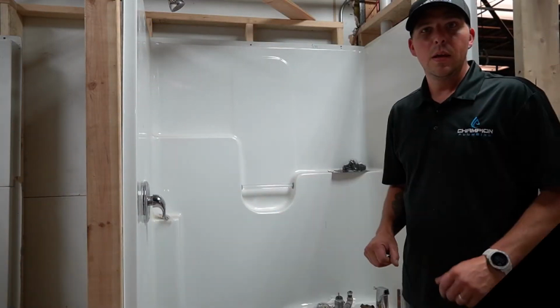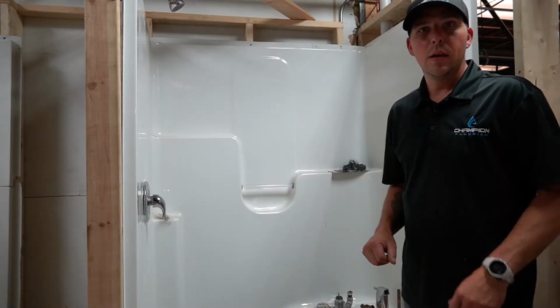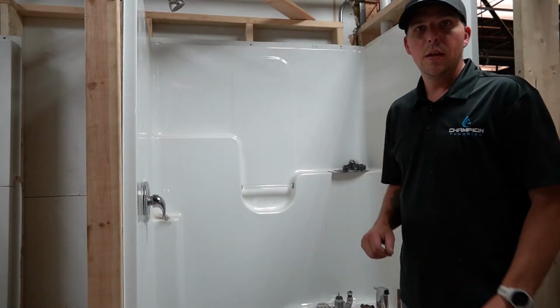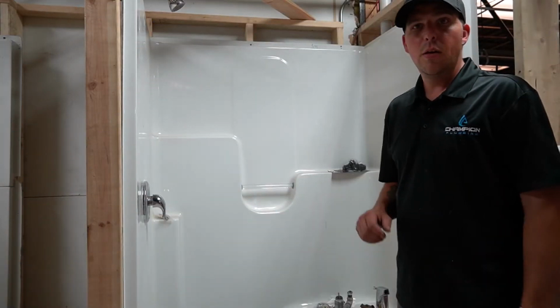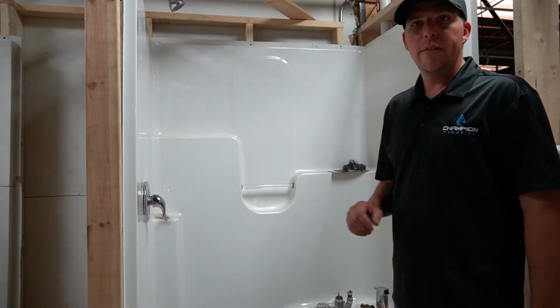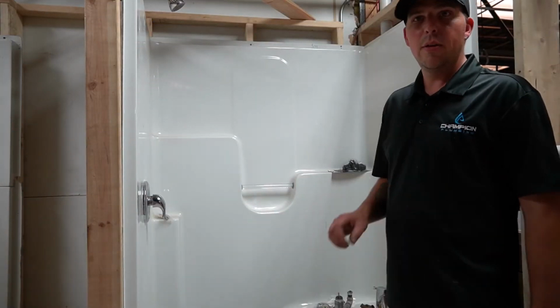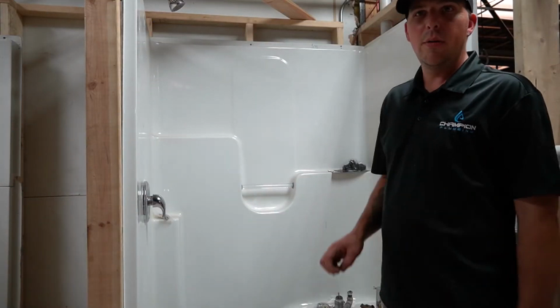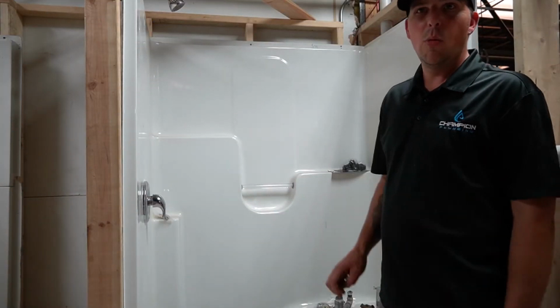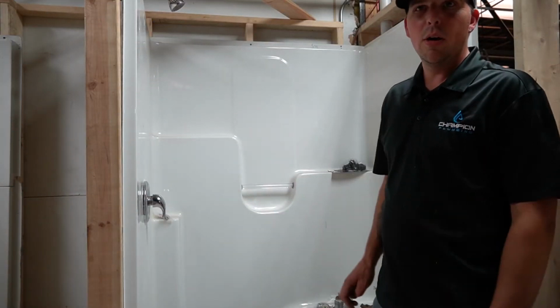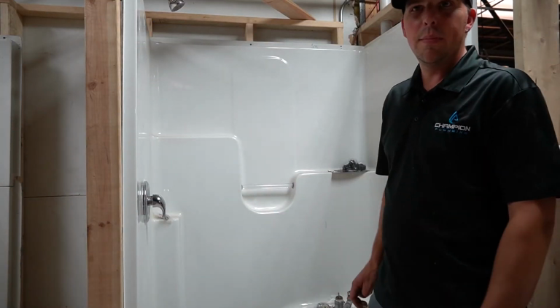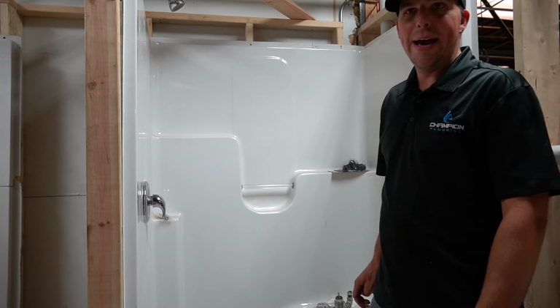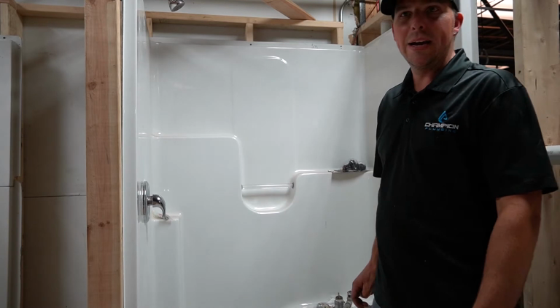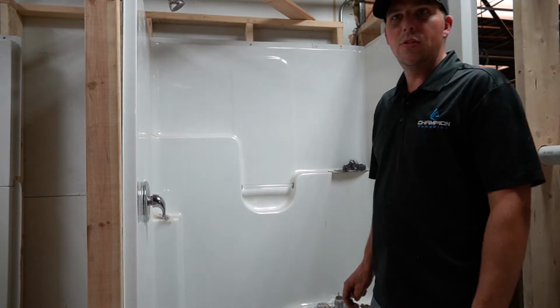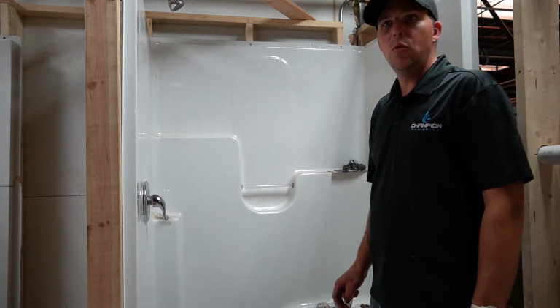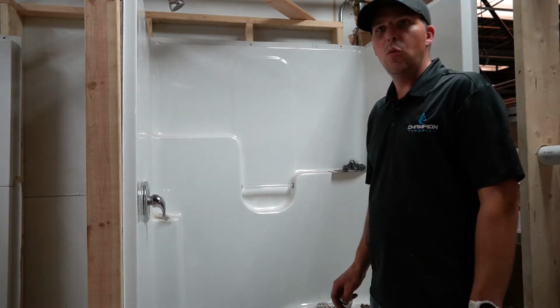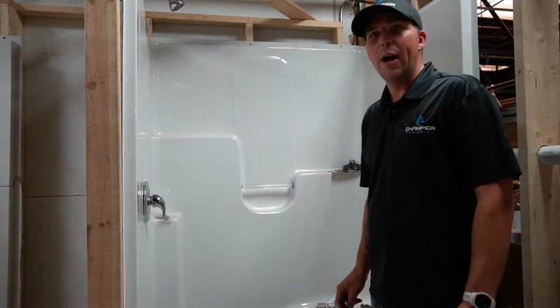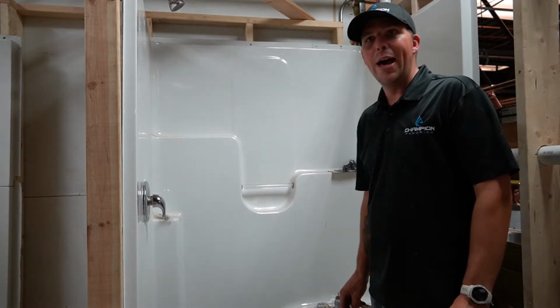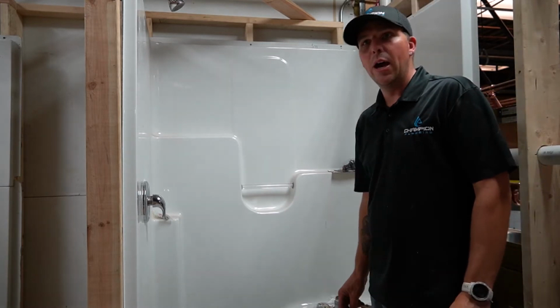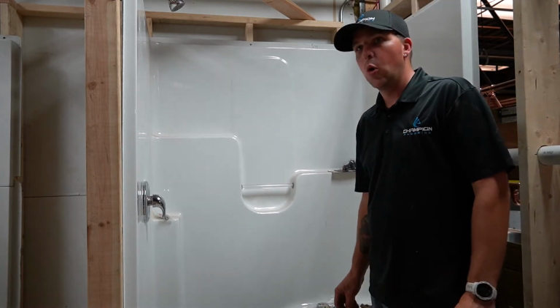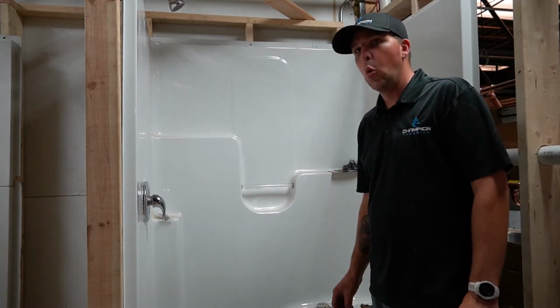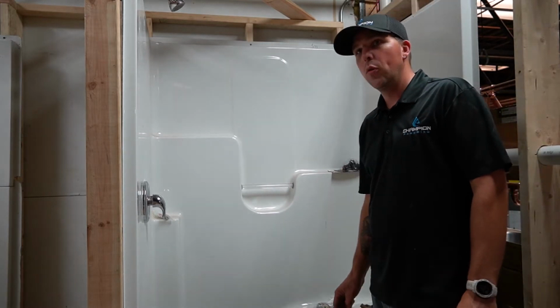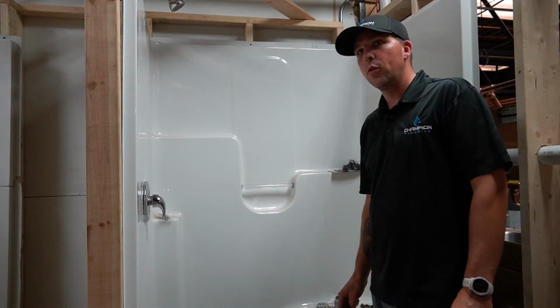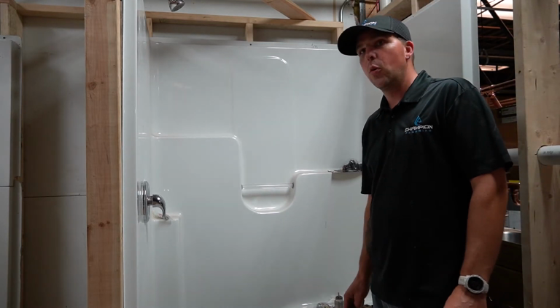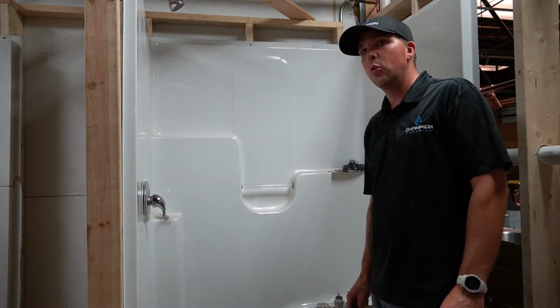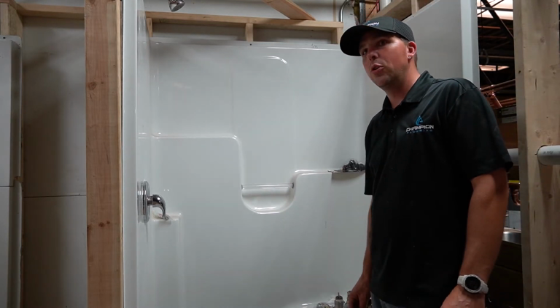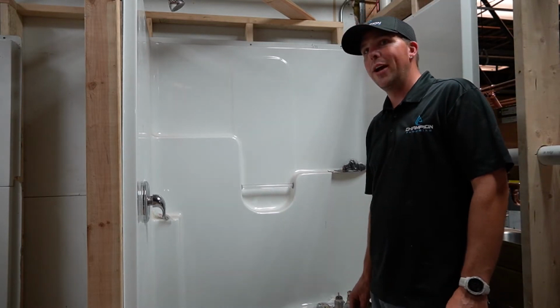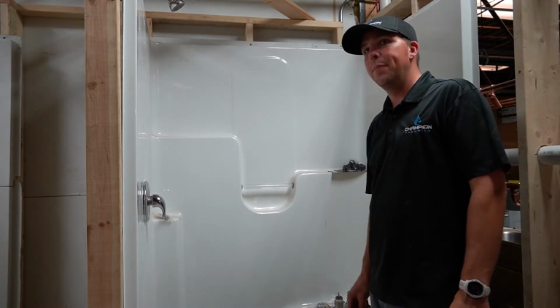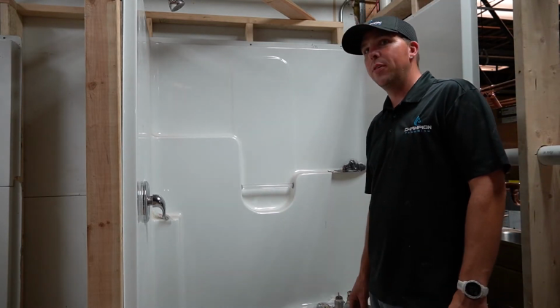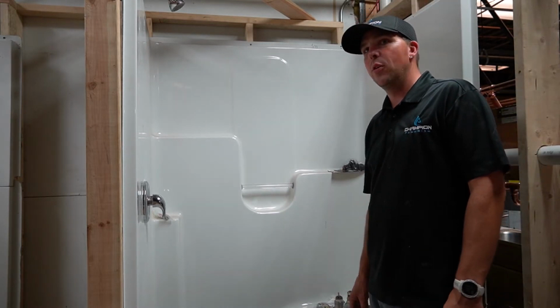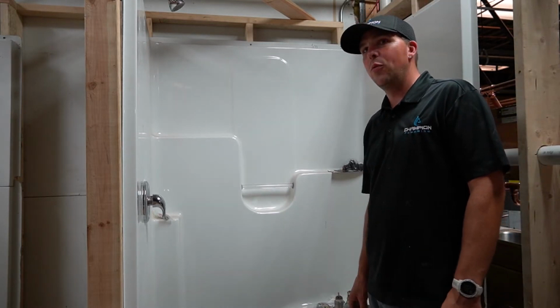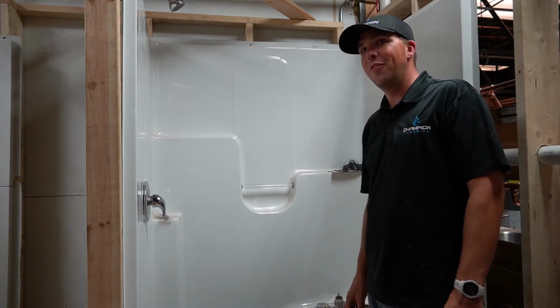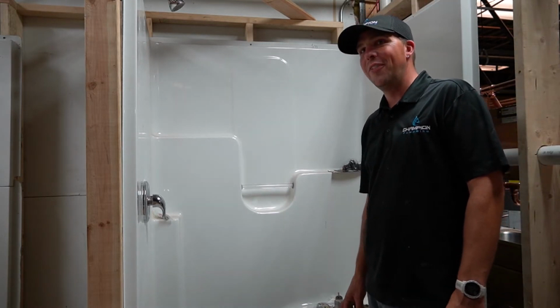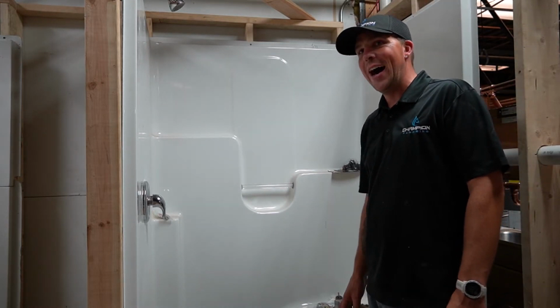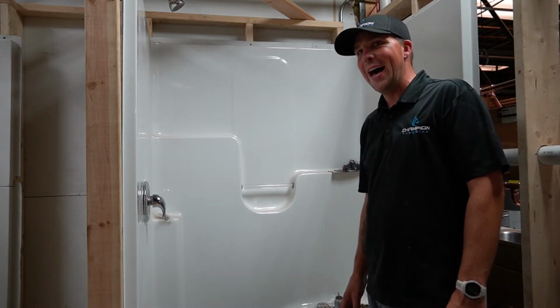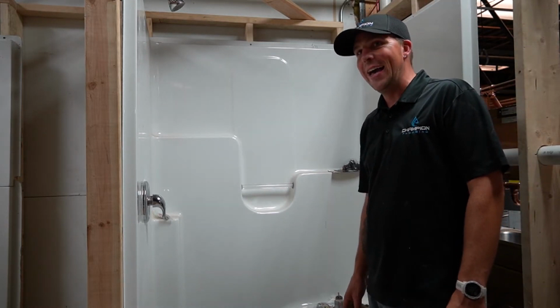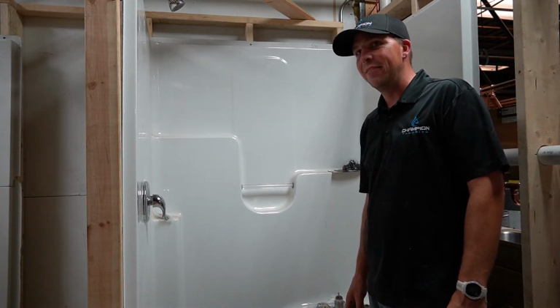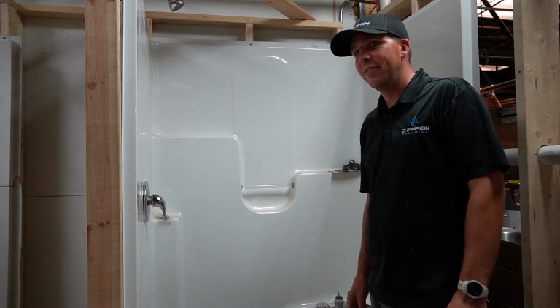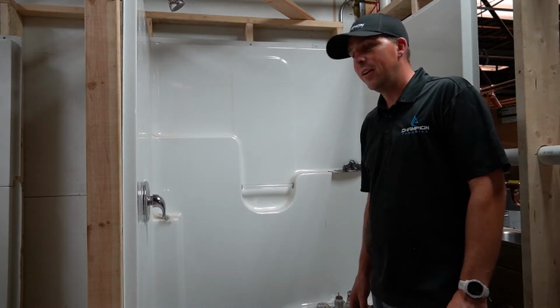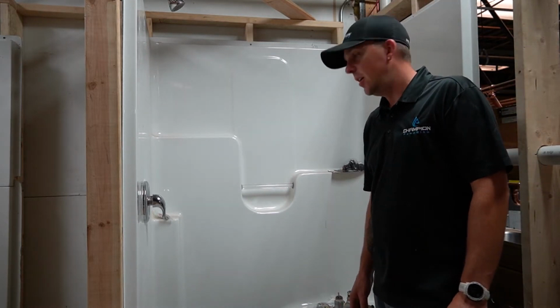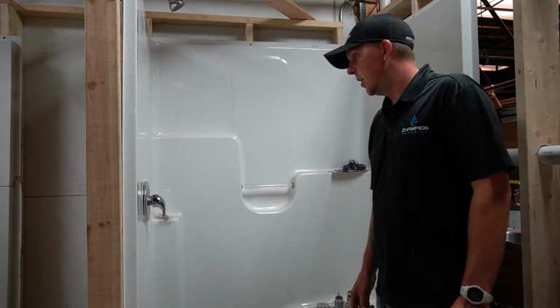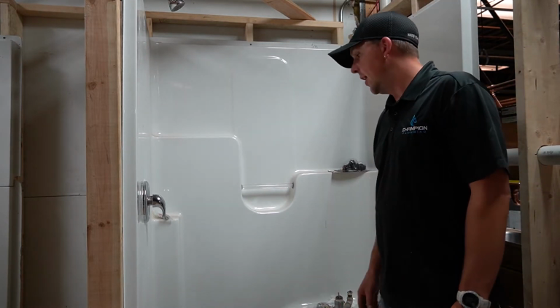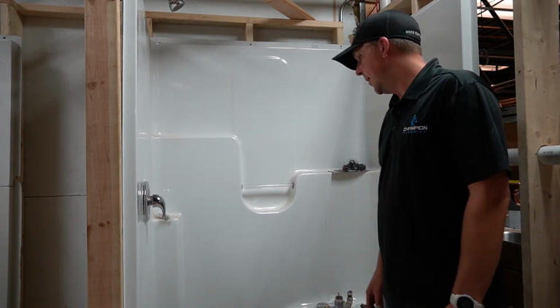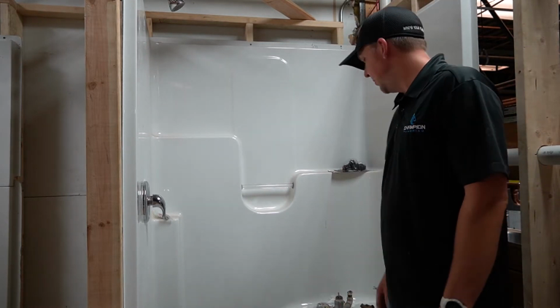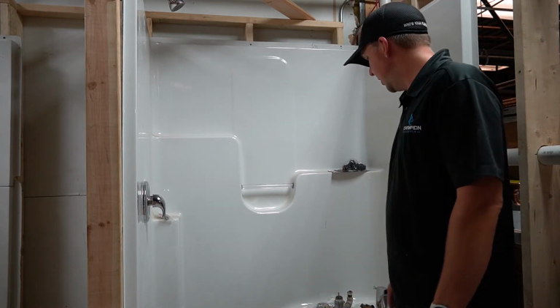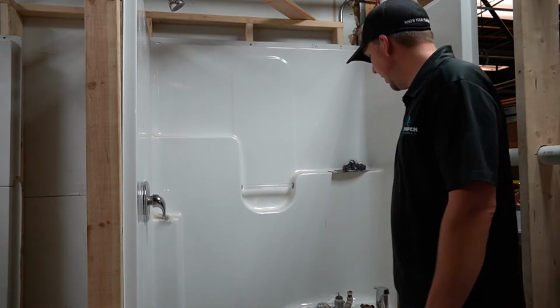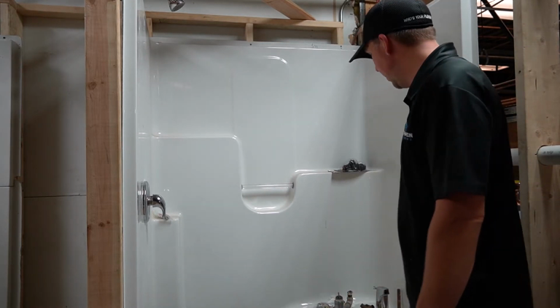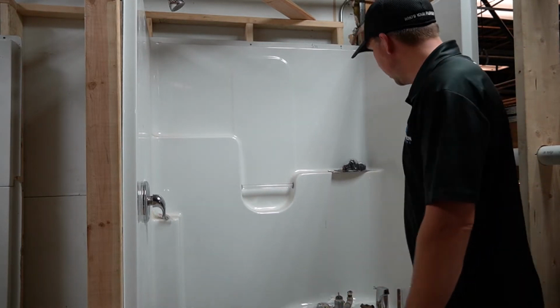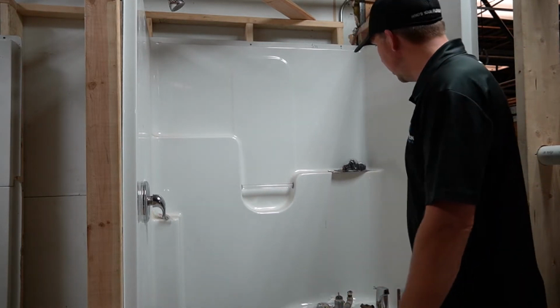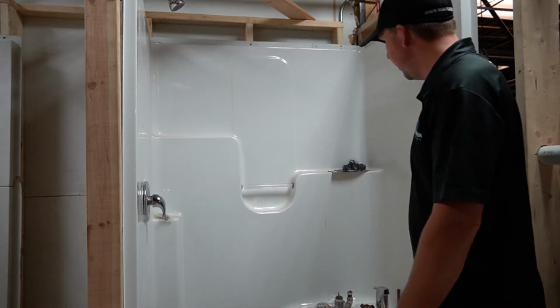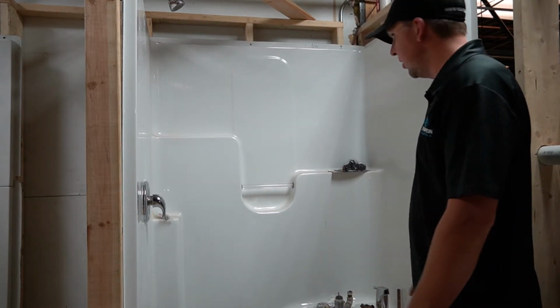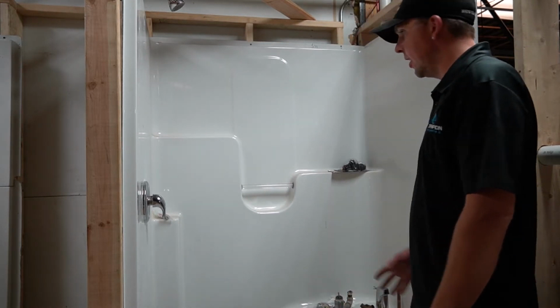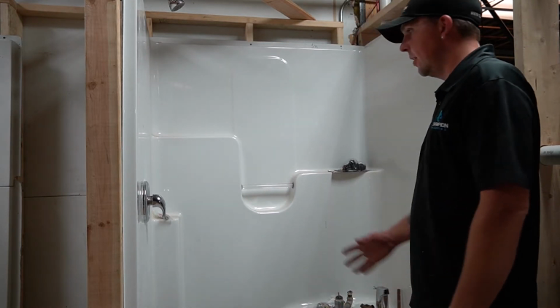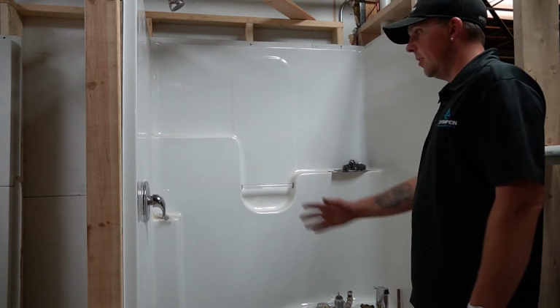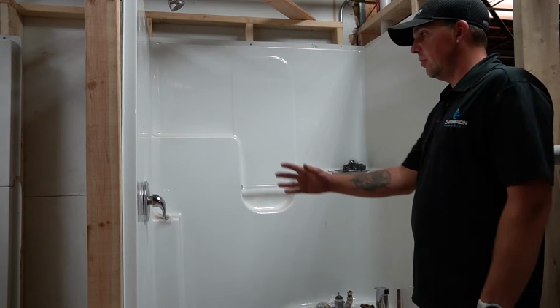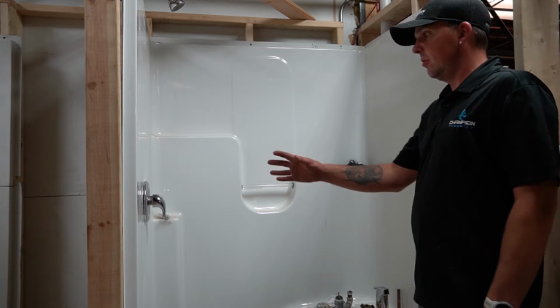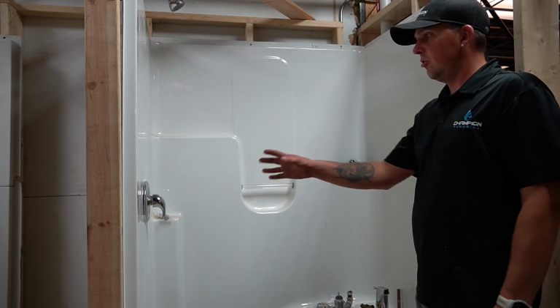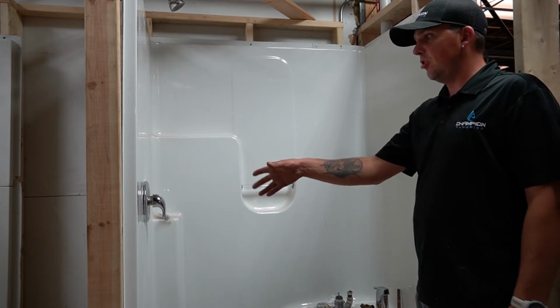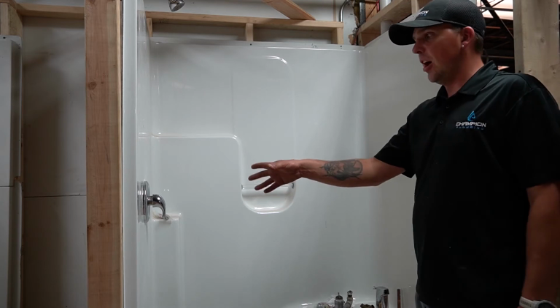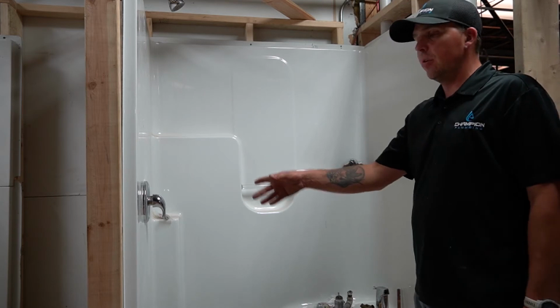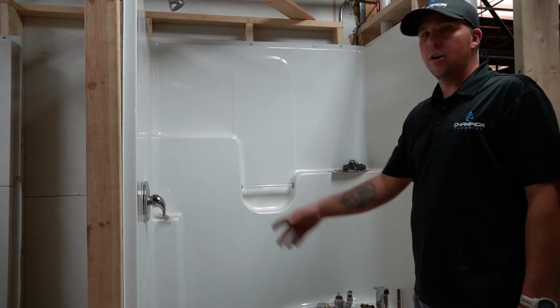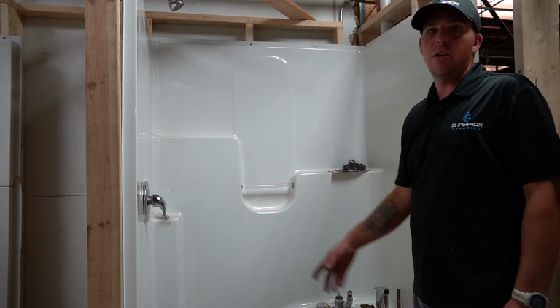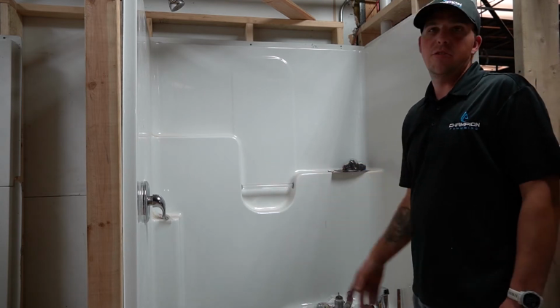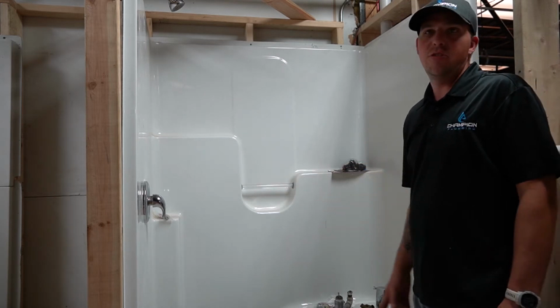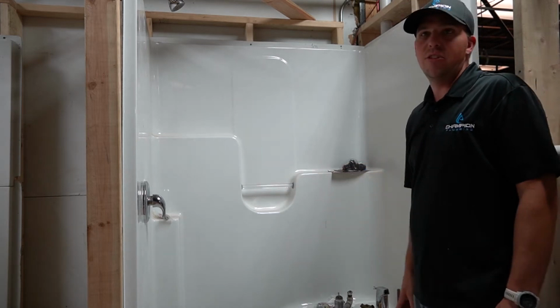Hello everyone and welcome back to Kohl's Corner episode five. Today we're going to be talking about shower cartridges.